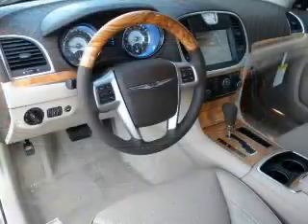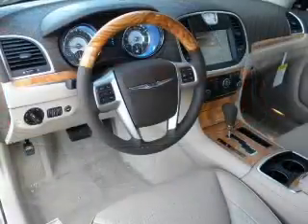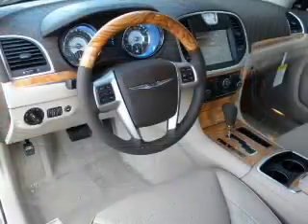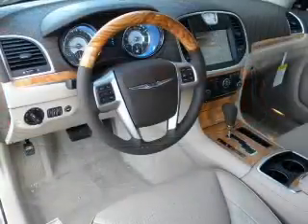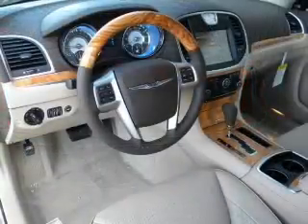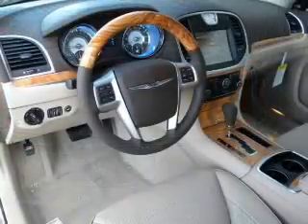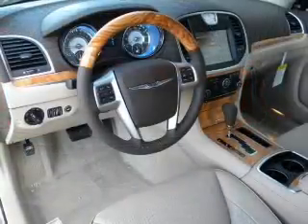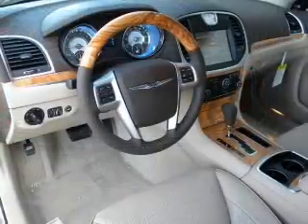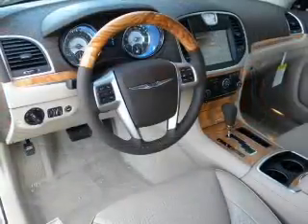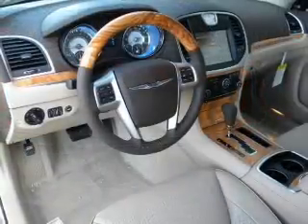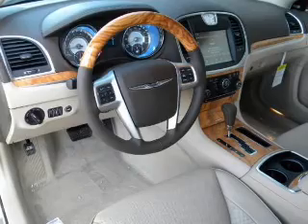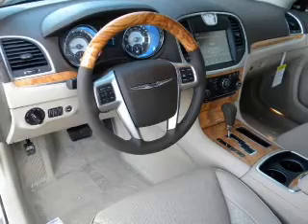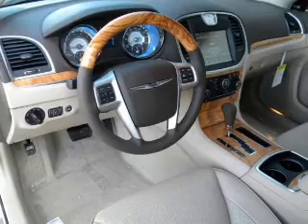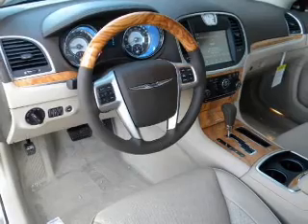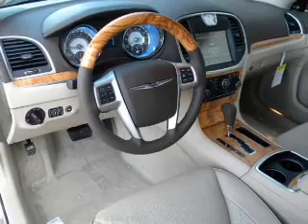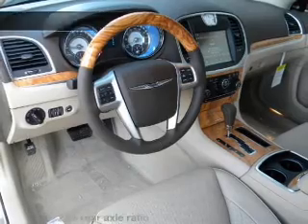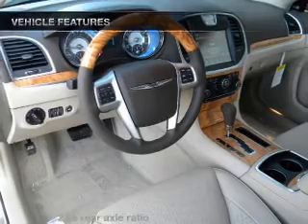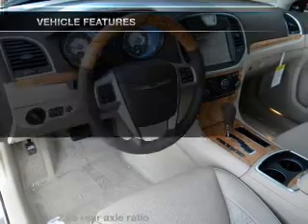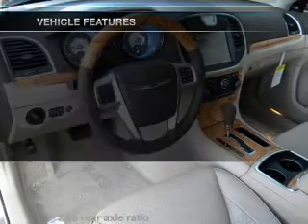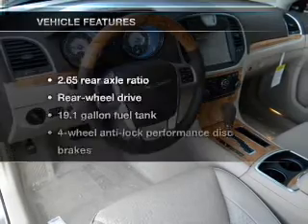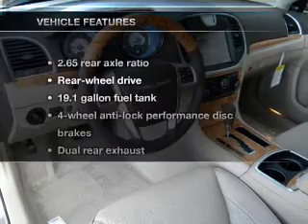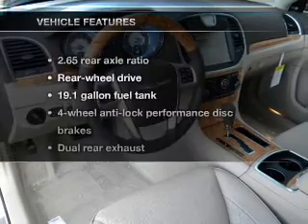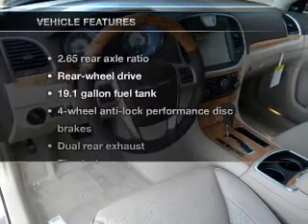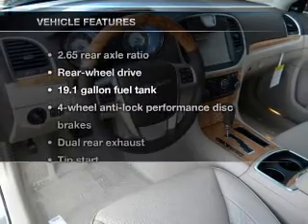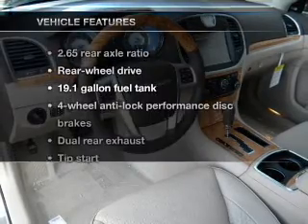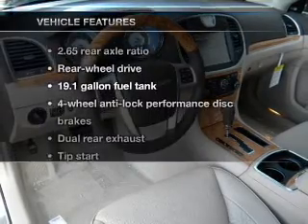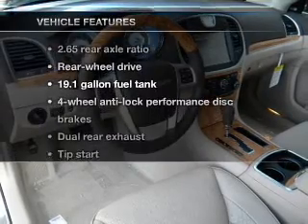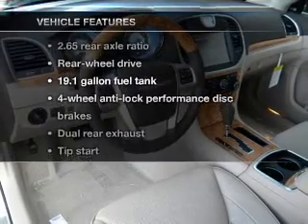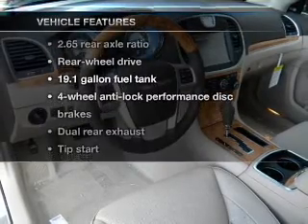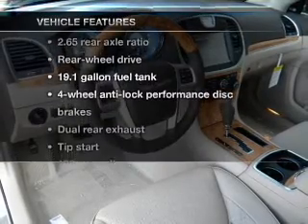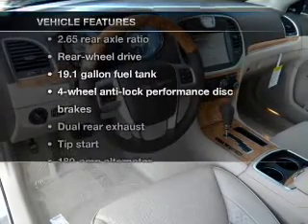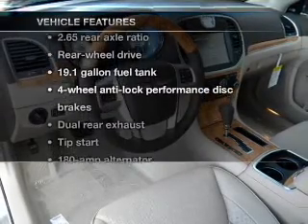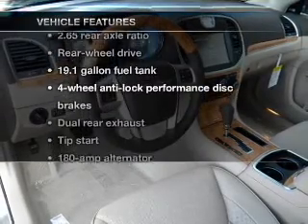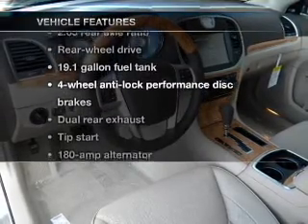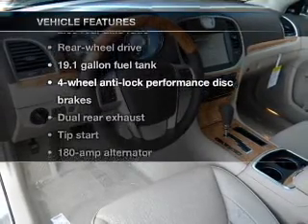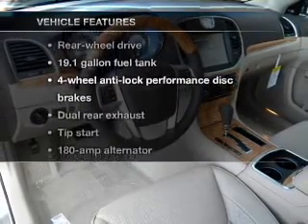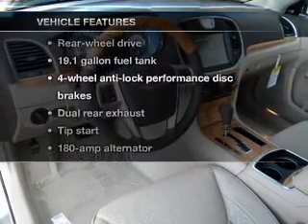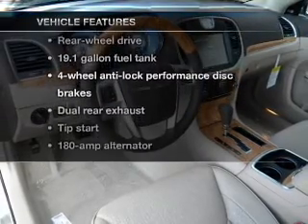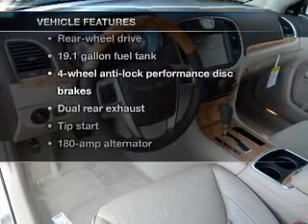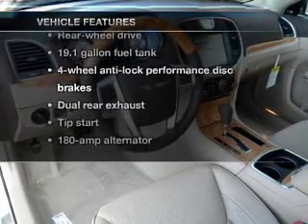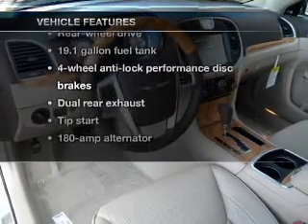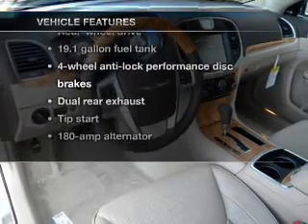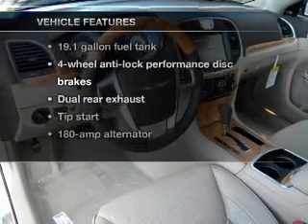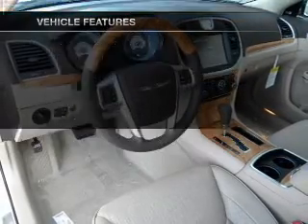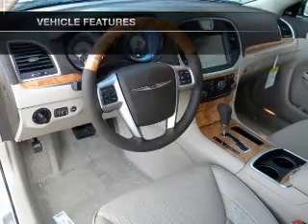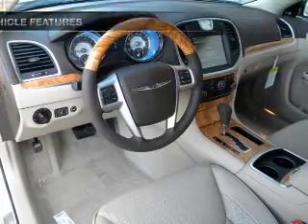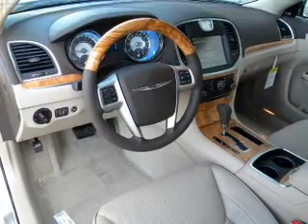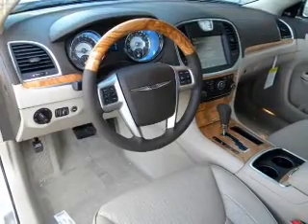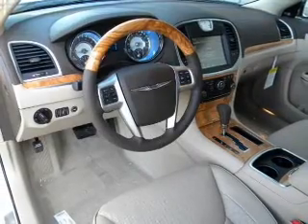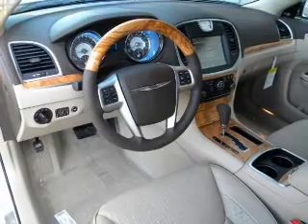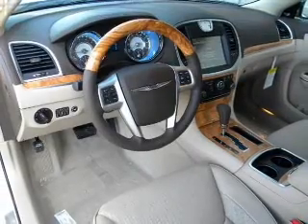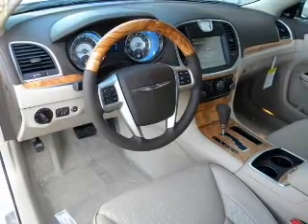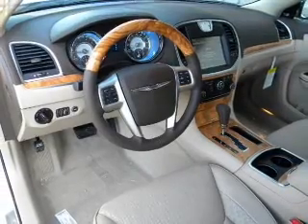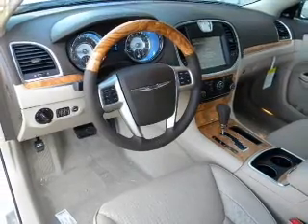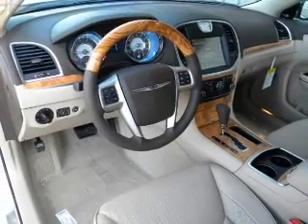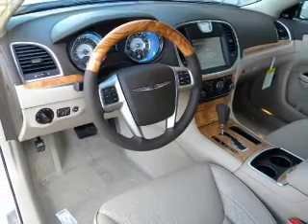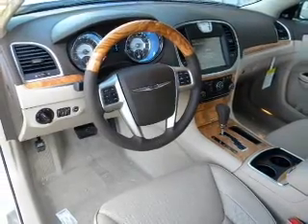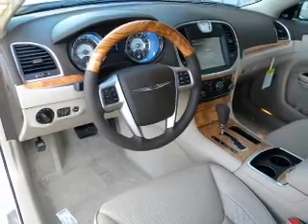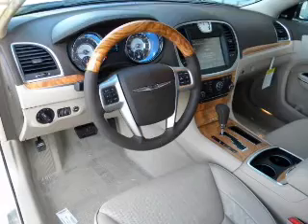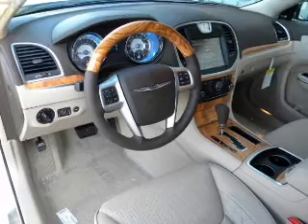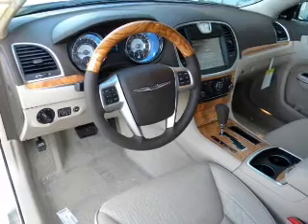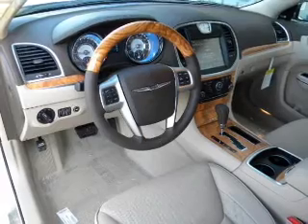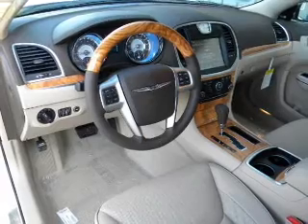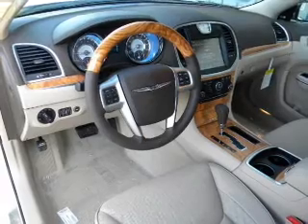Pamper yourself with memory settings. Plus, enjoy these notable features included in this vehicle: air conditioning and an alarm system.